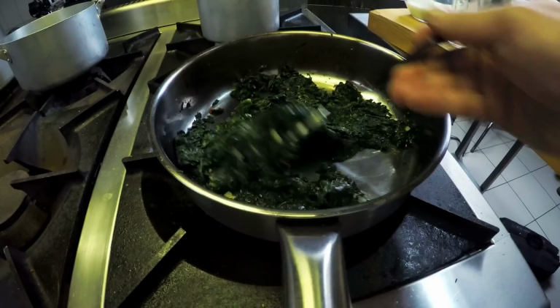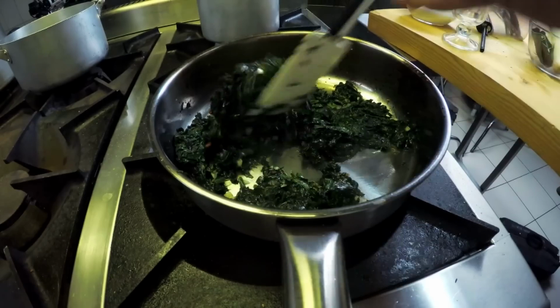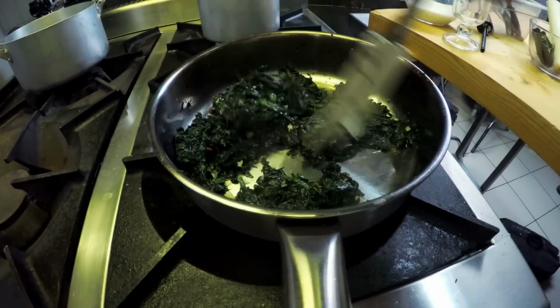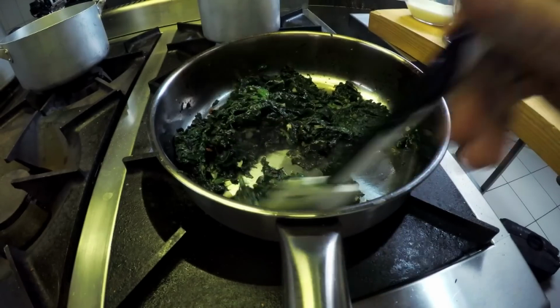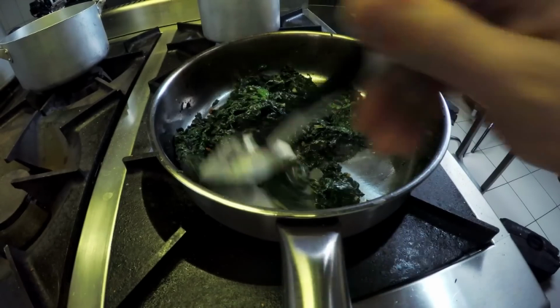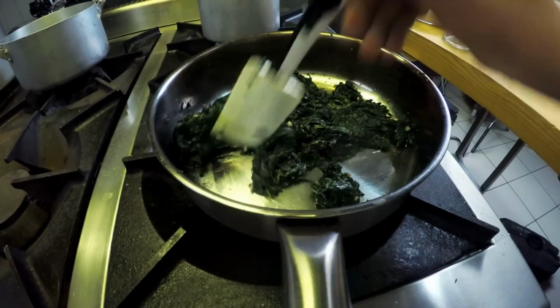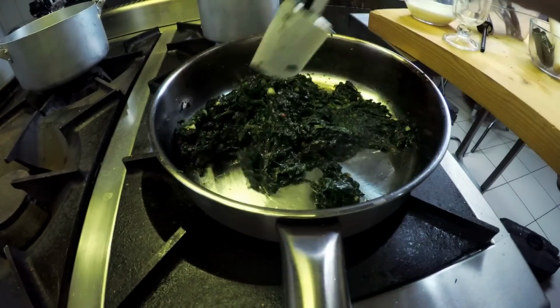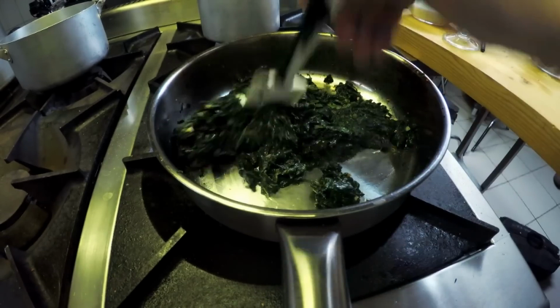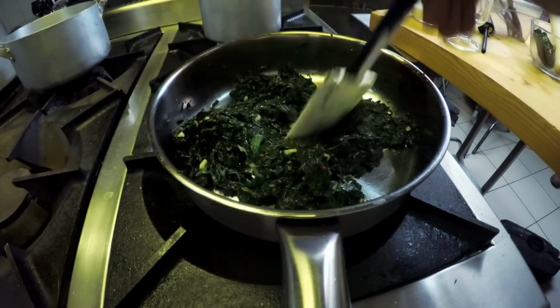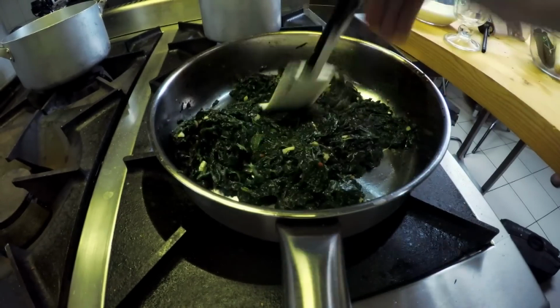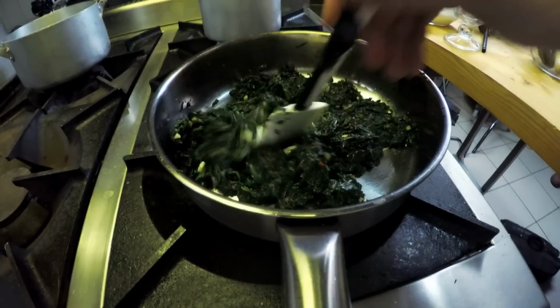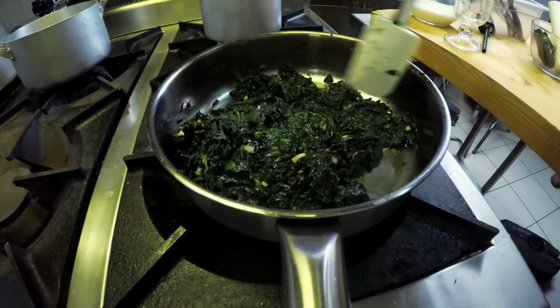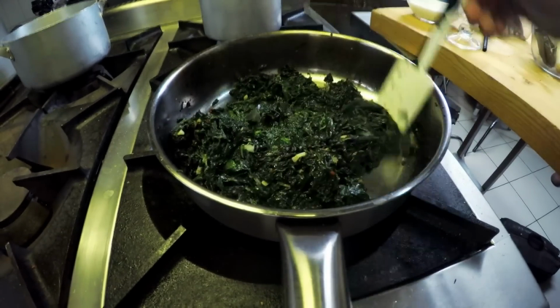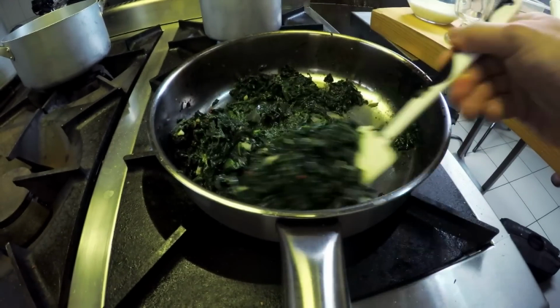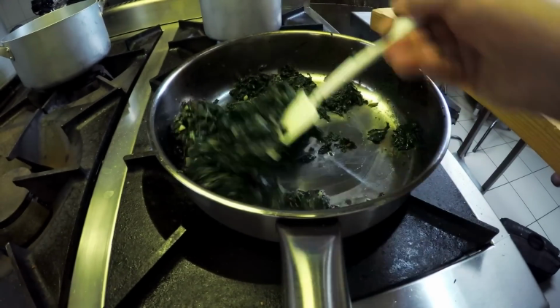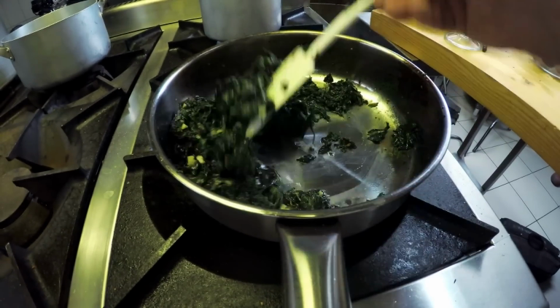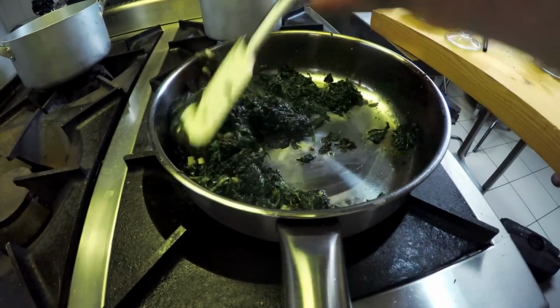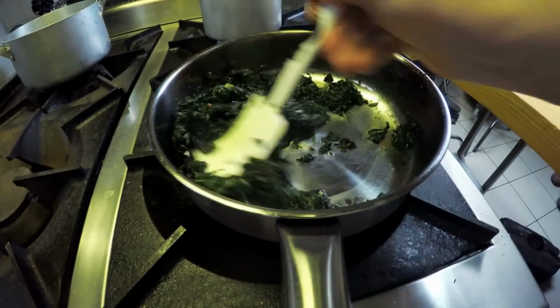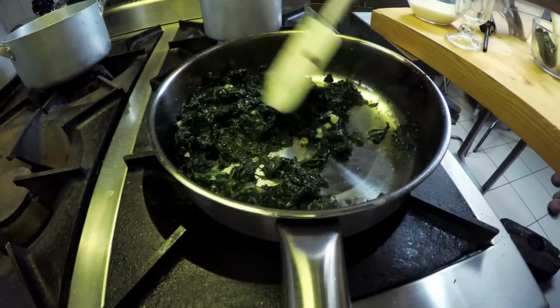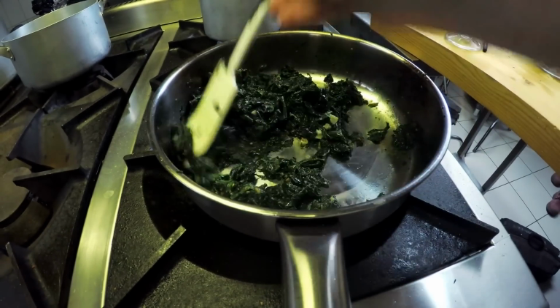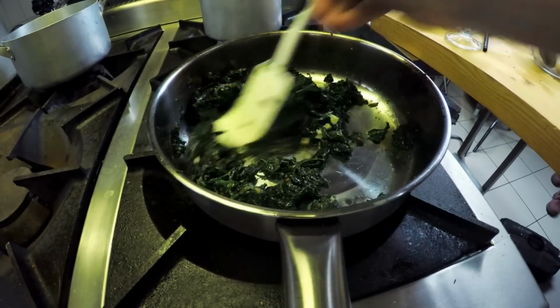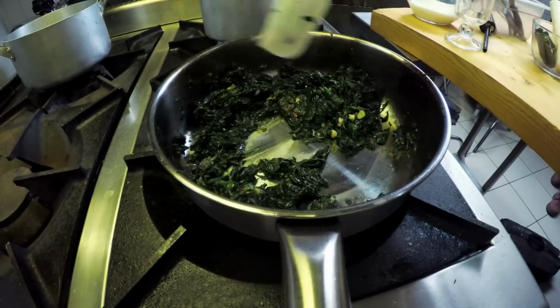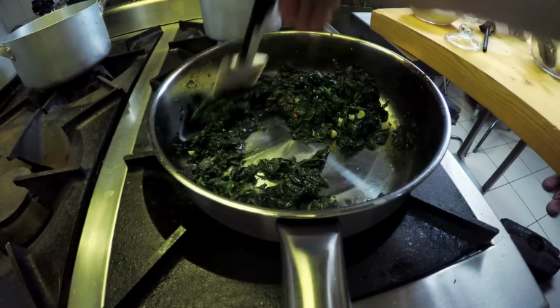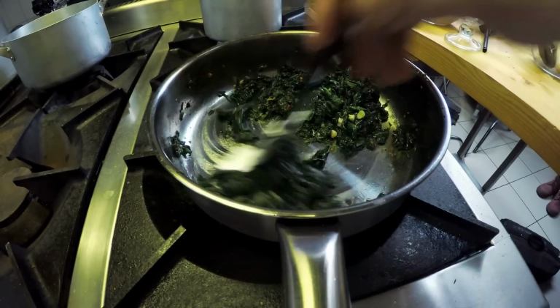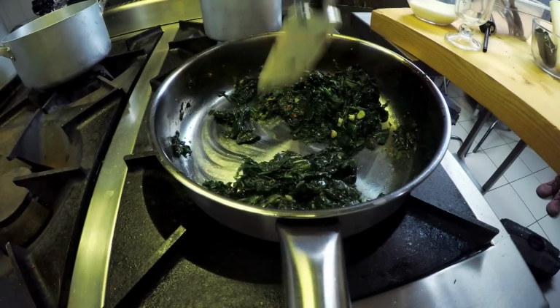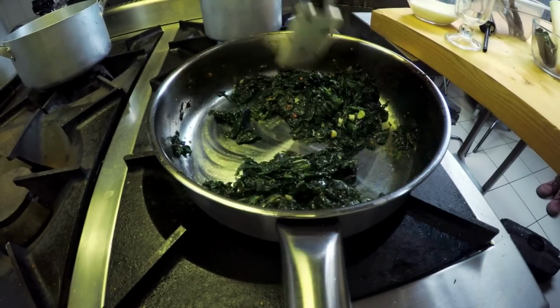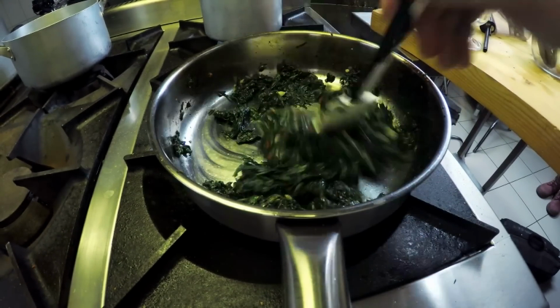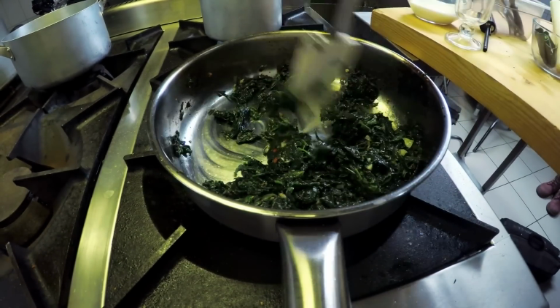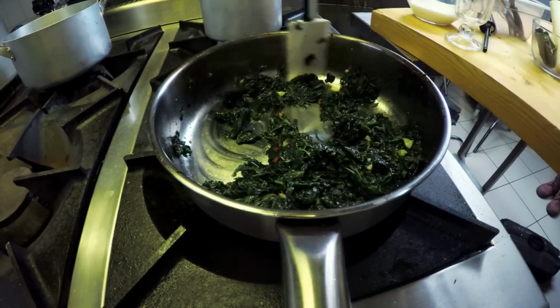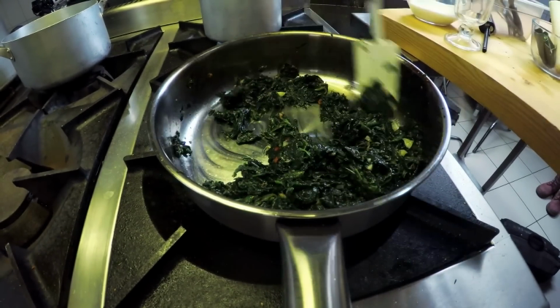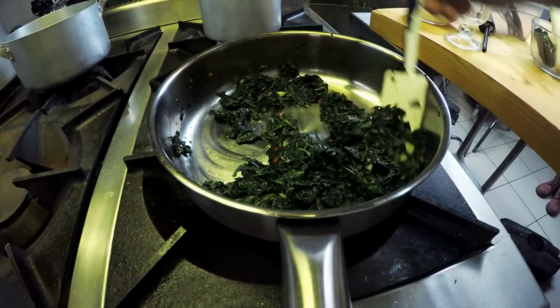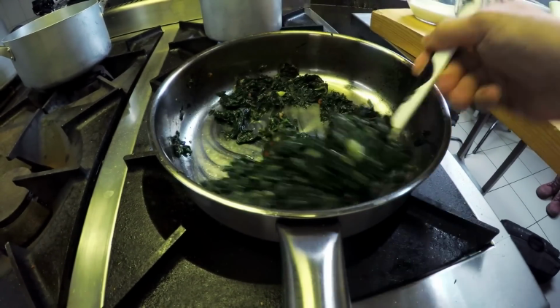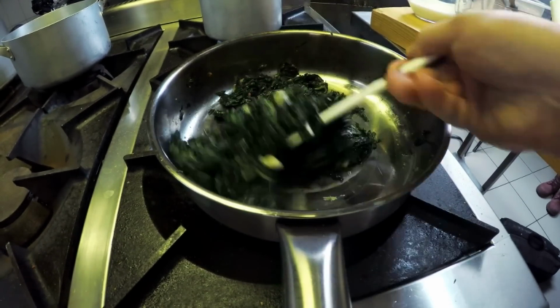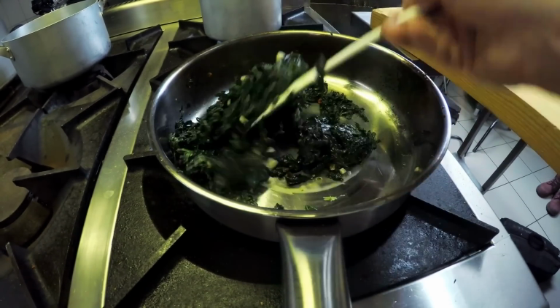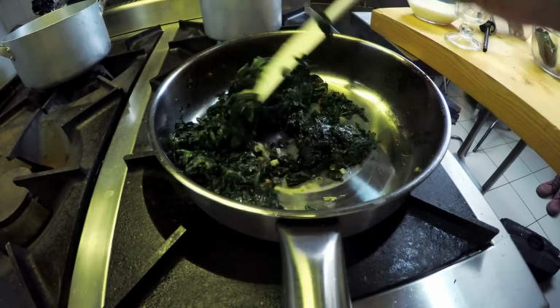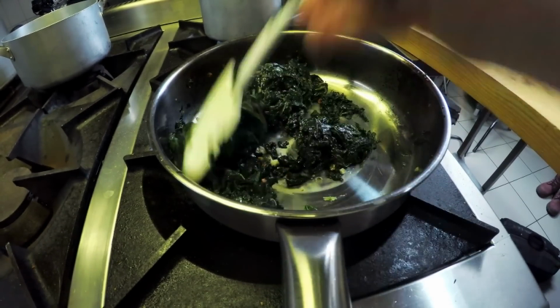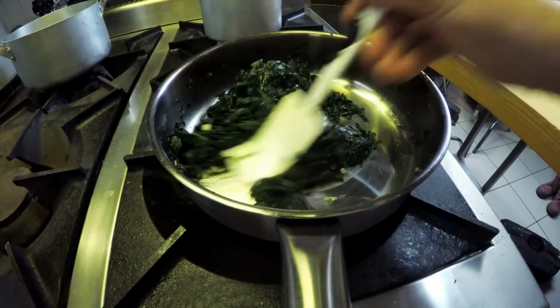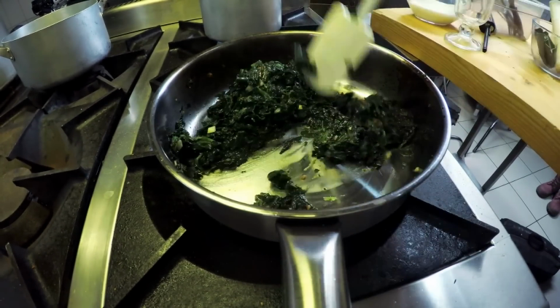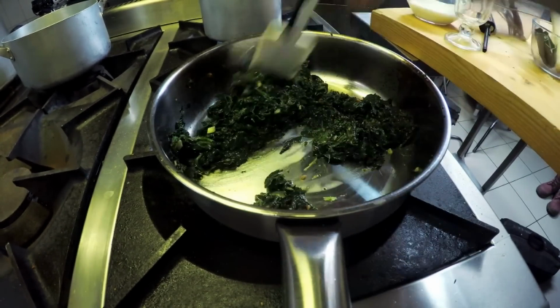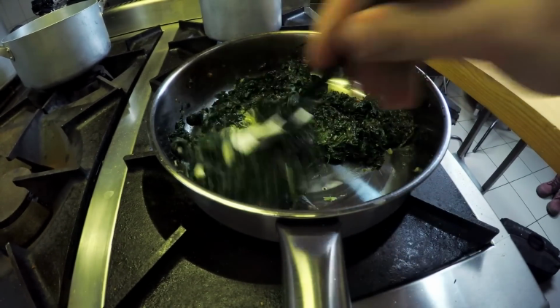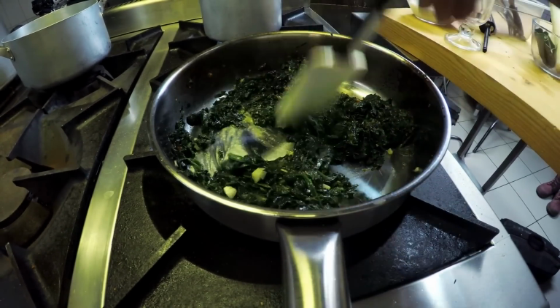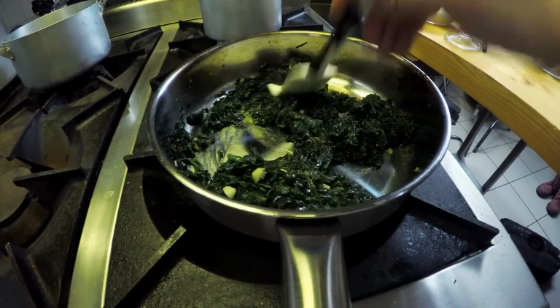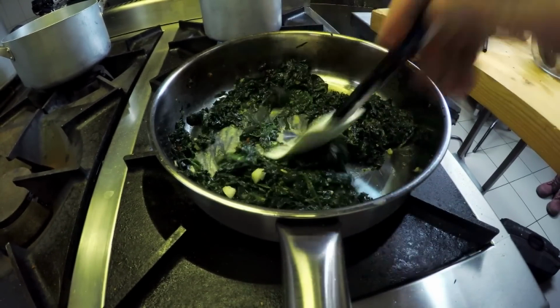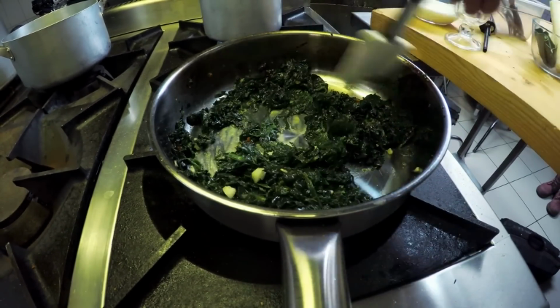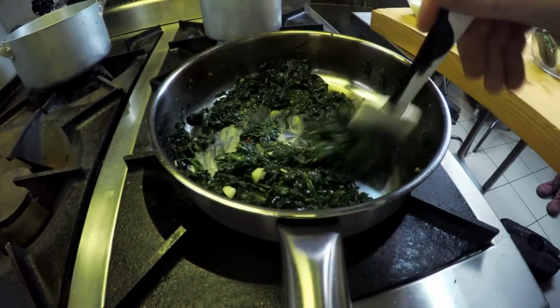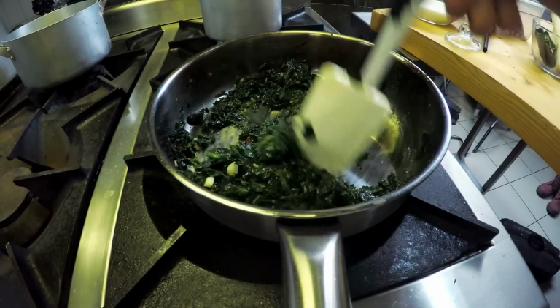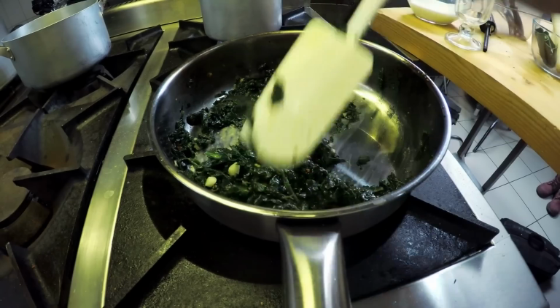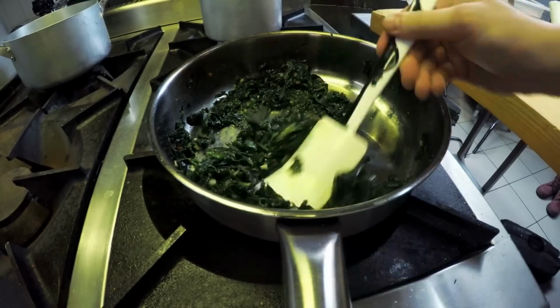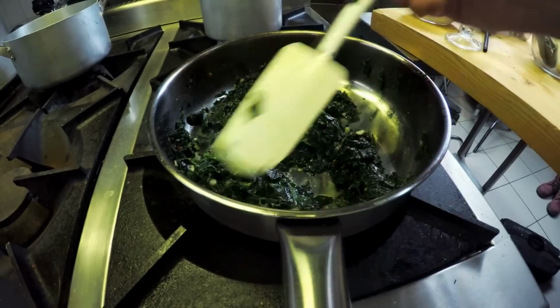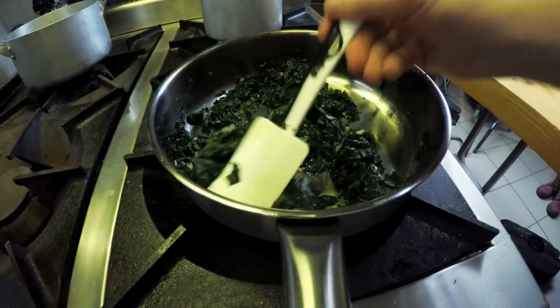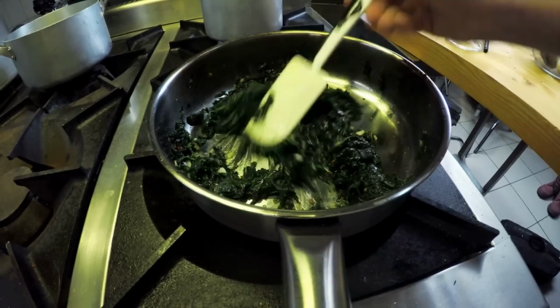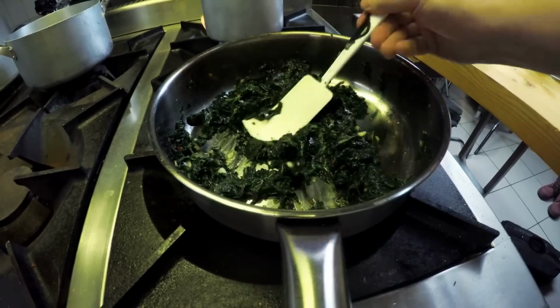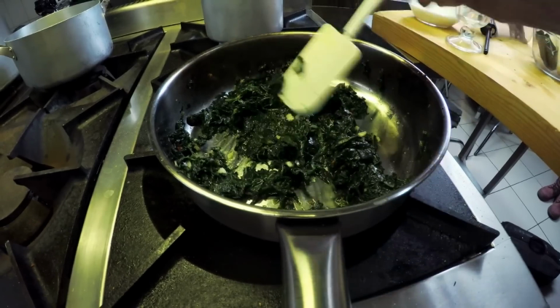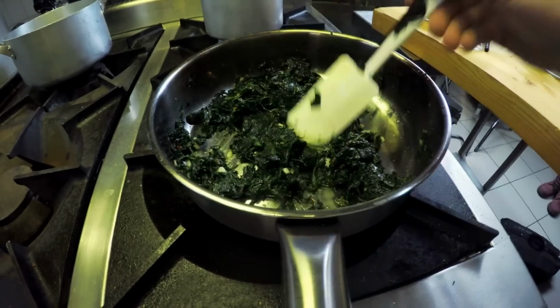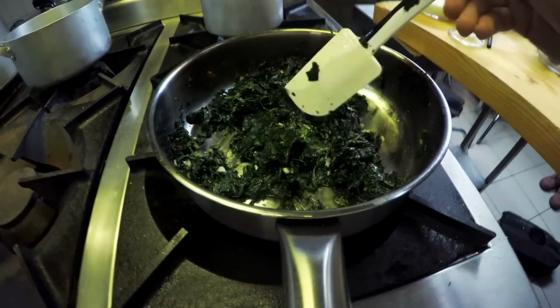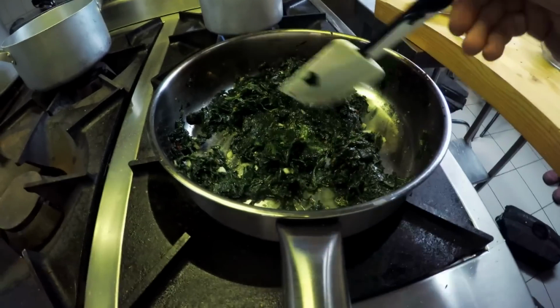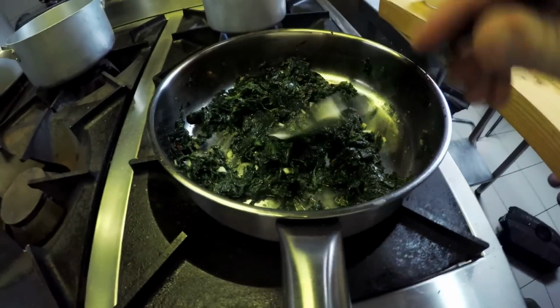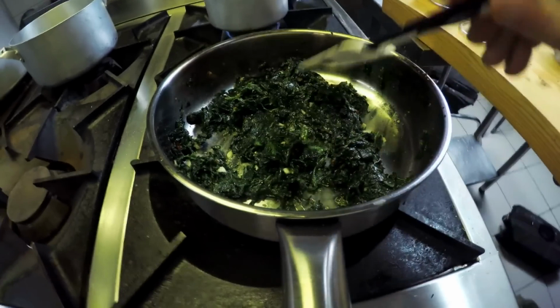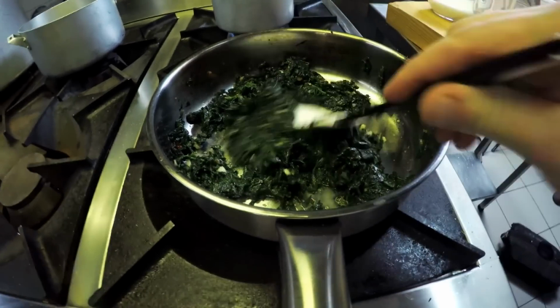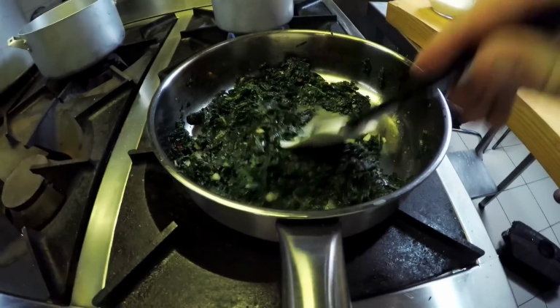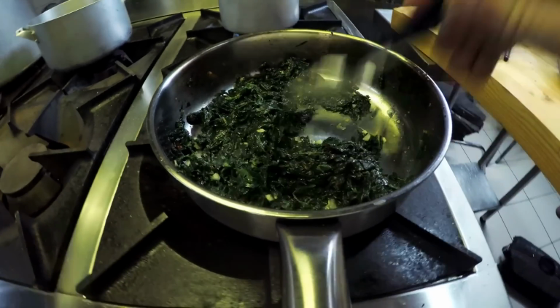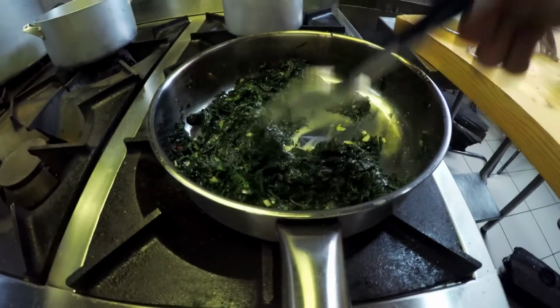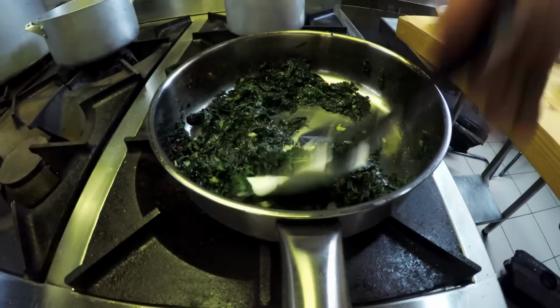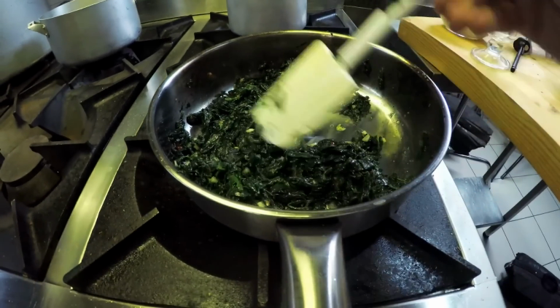As it reduces, spinach will shed all of its water content. So unless you want your cooked eggs to really be swimming, add the spinach after cooking it.